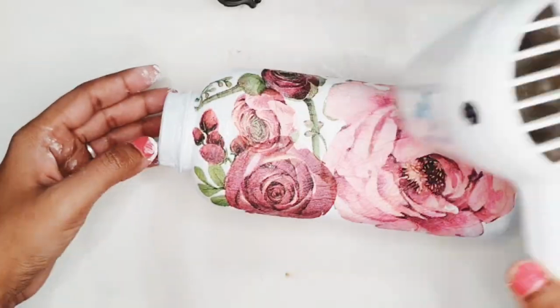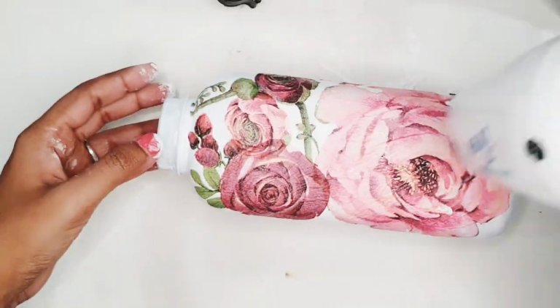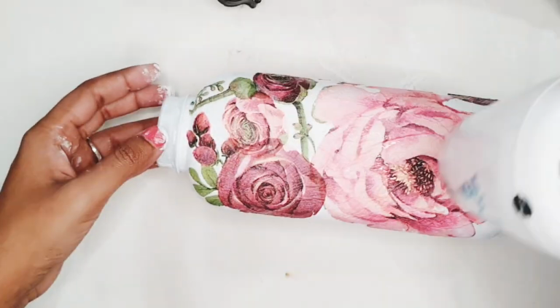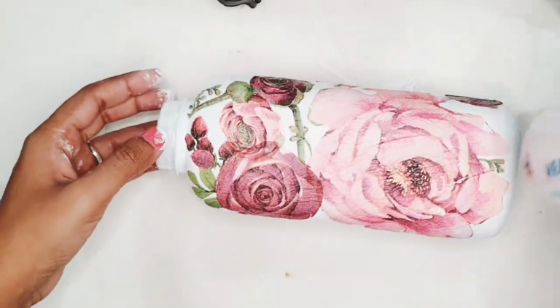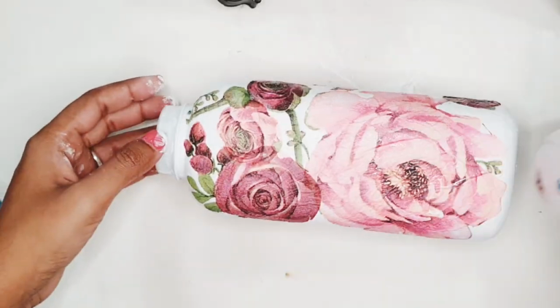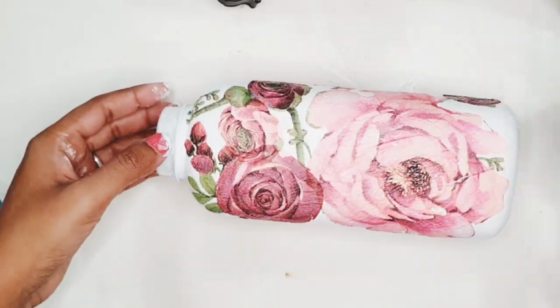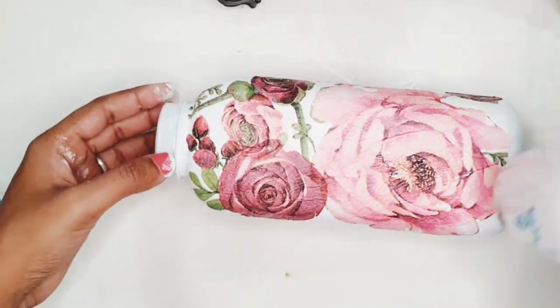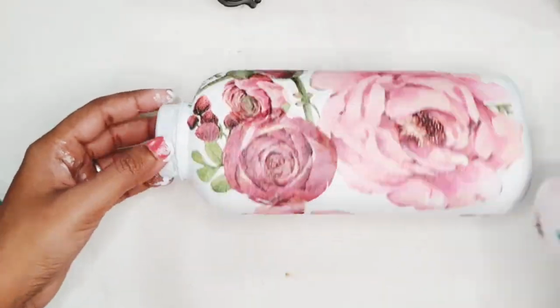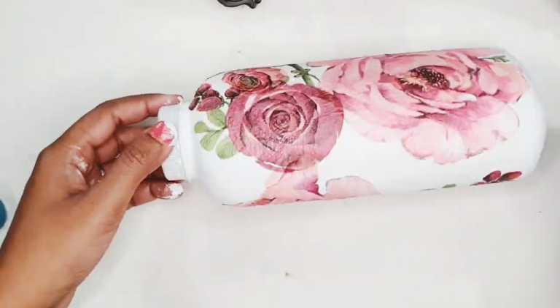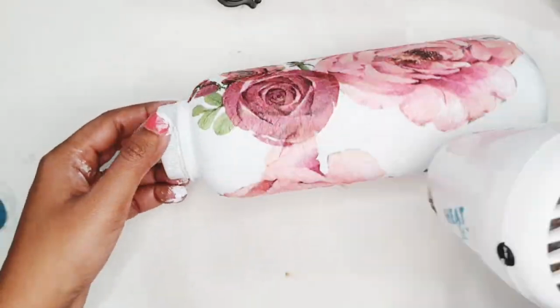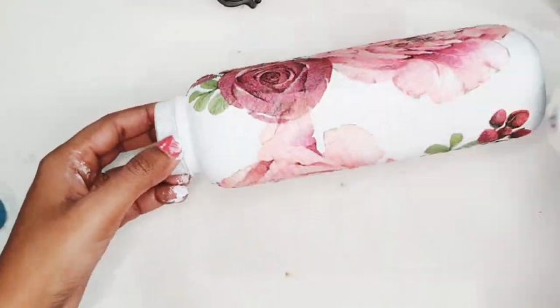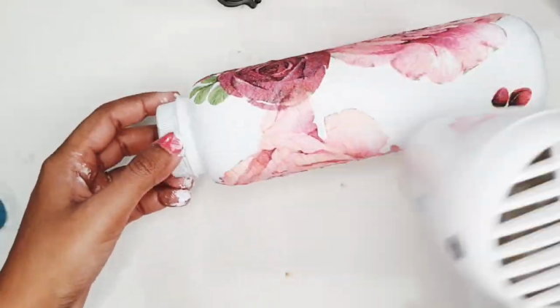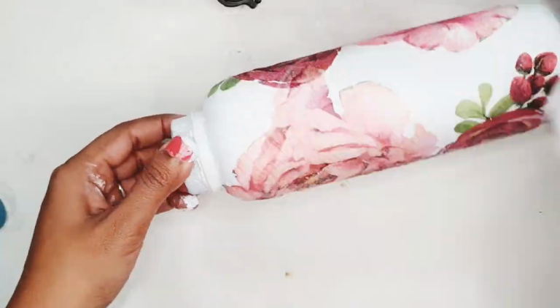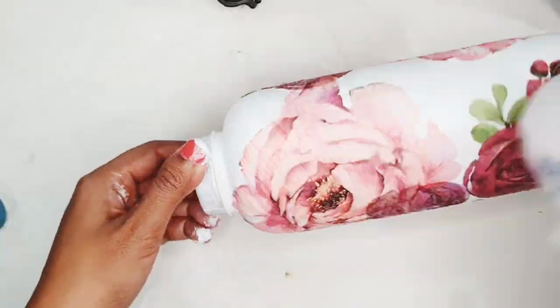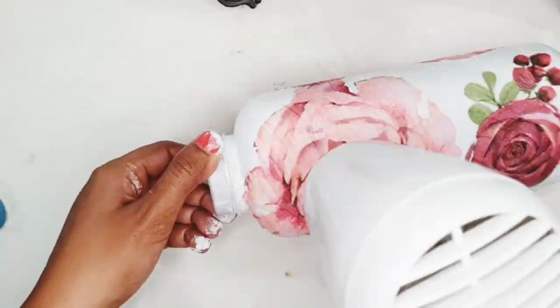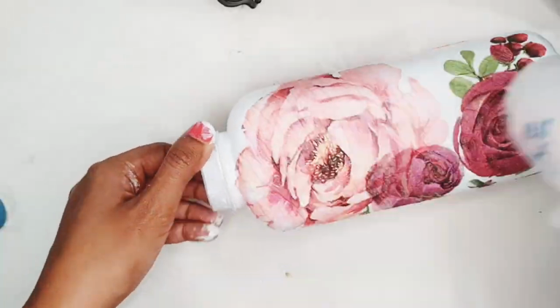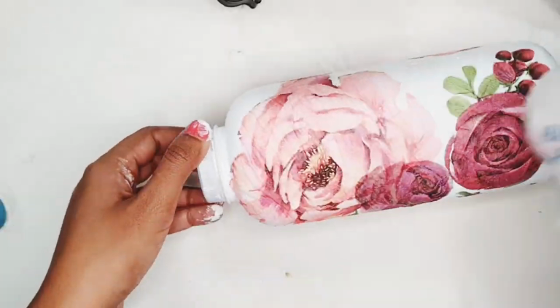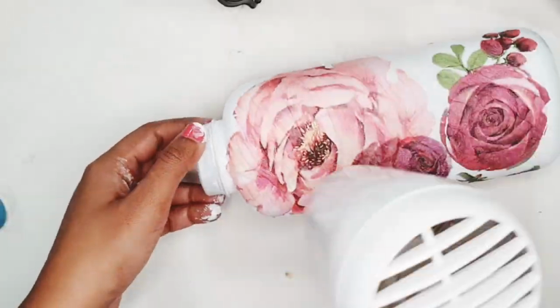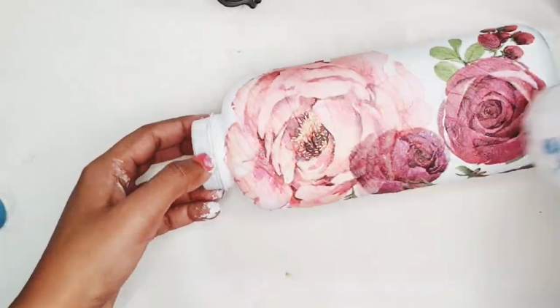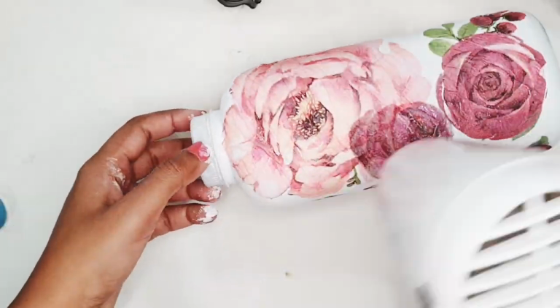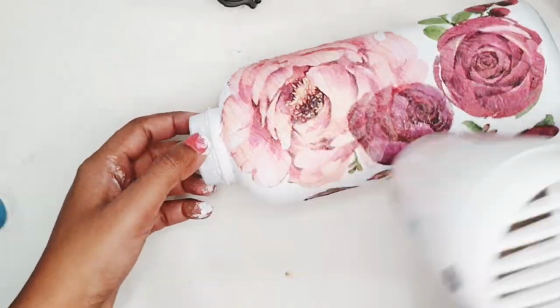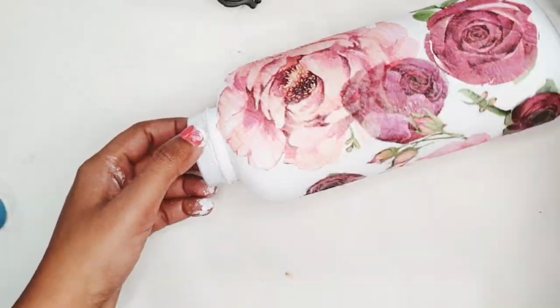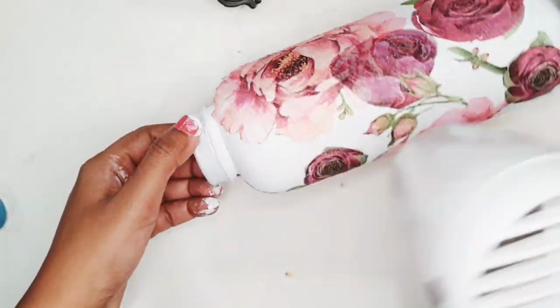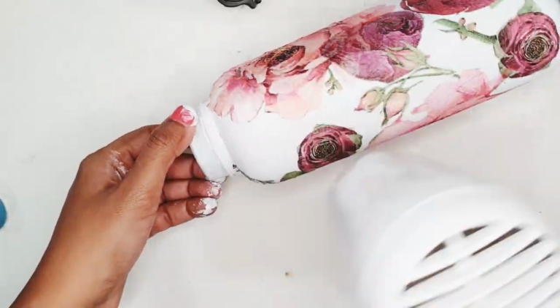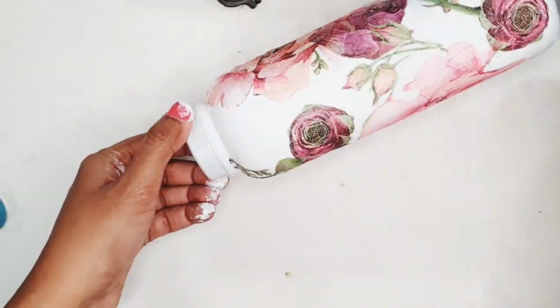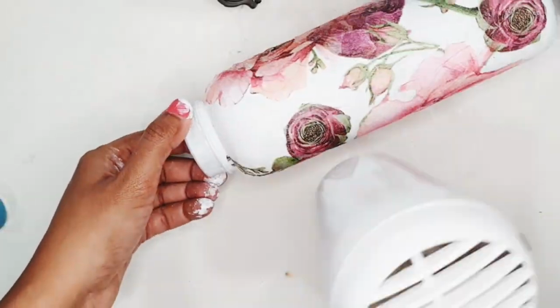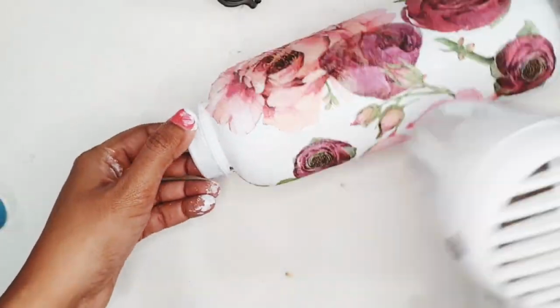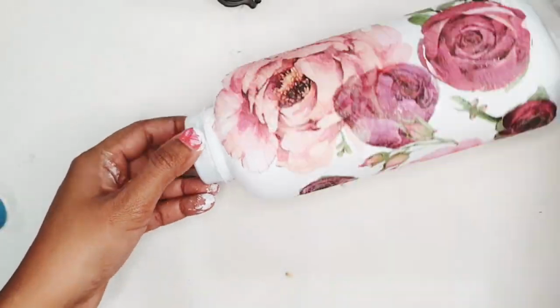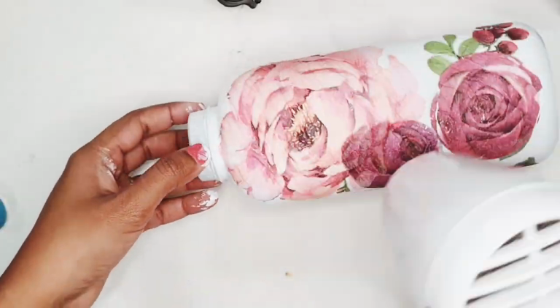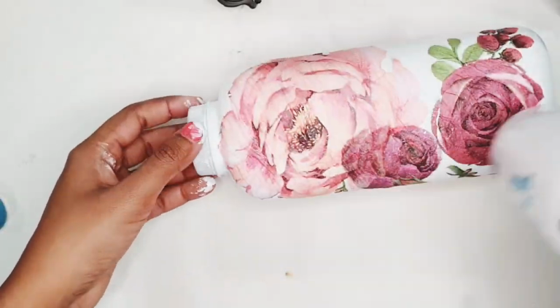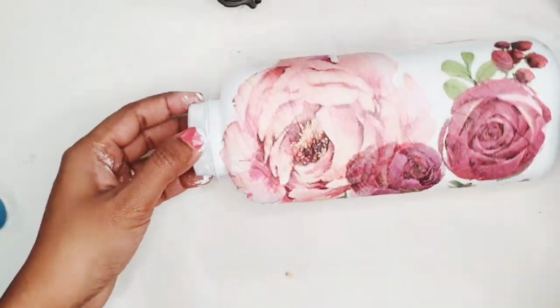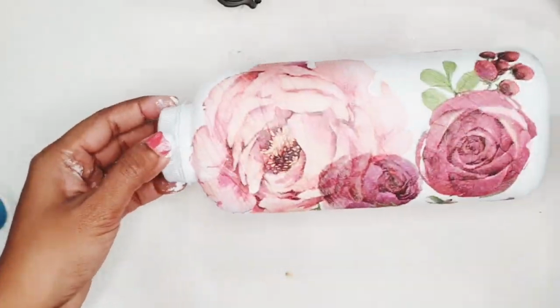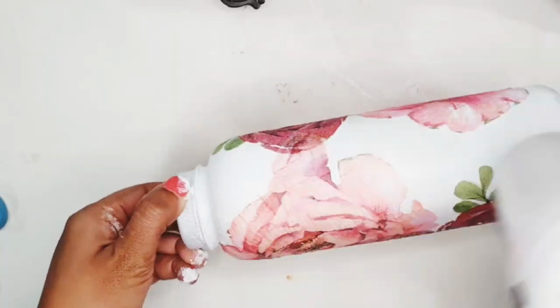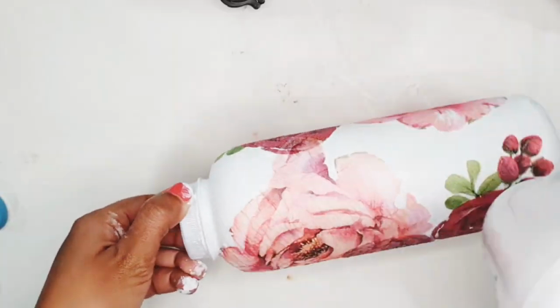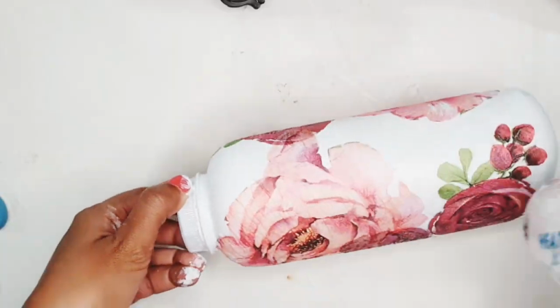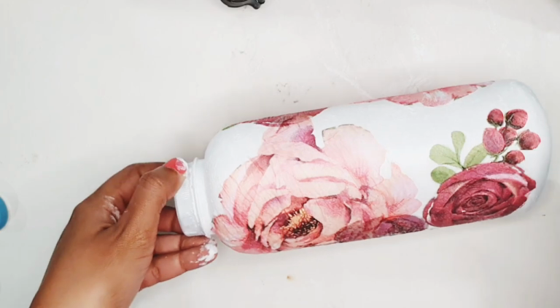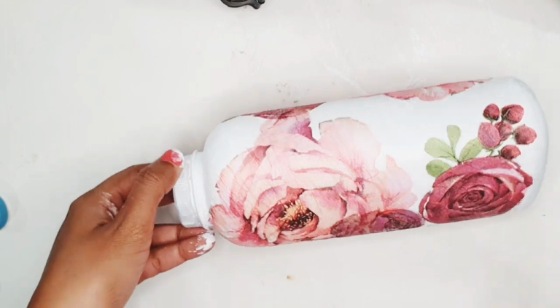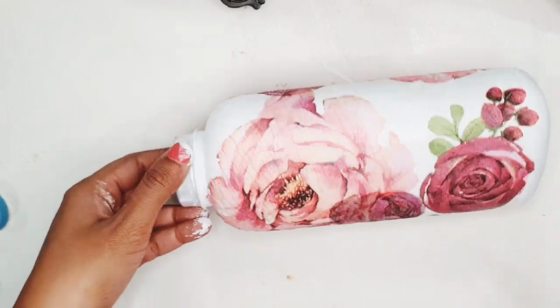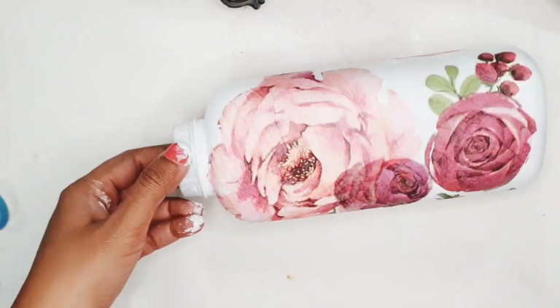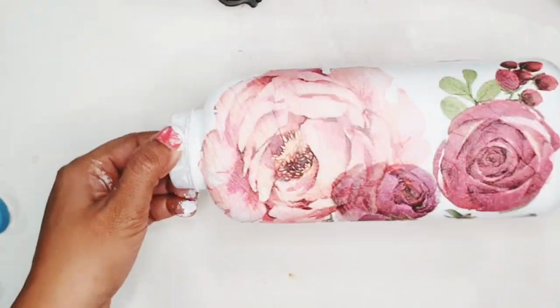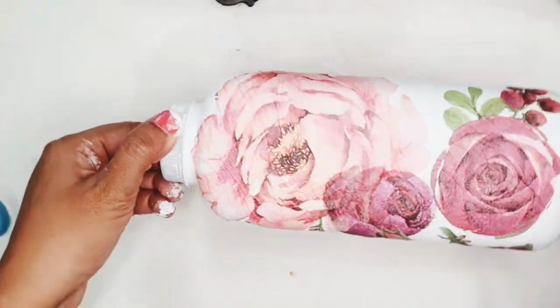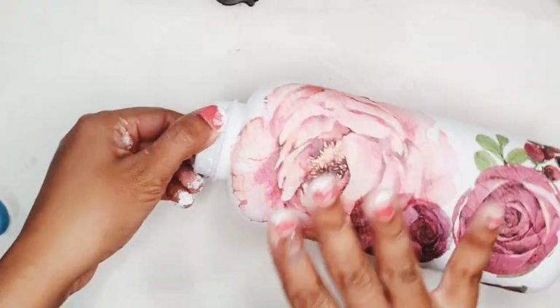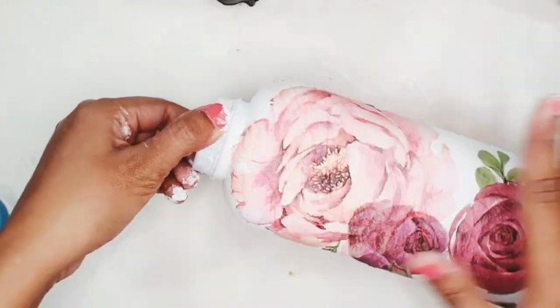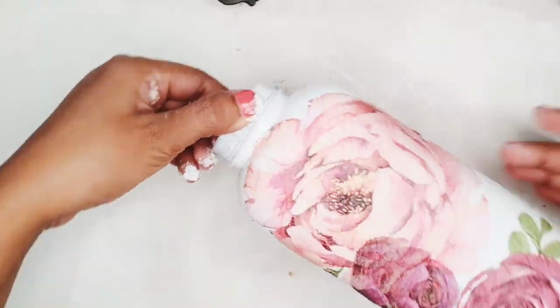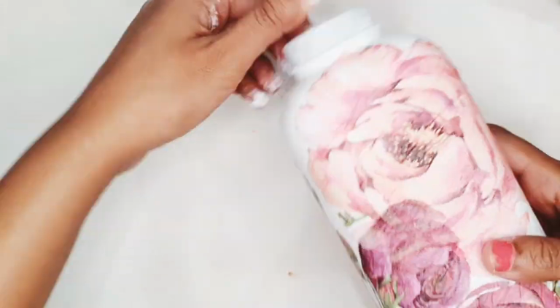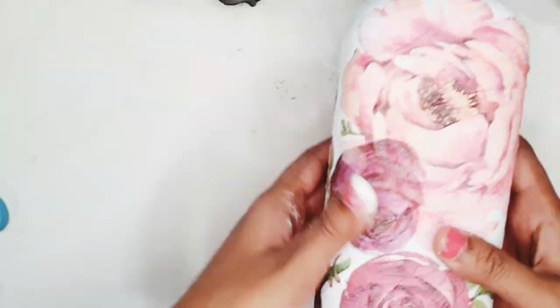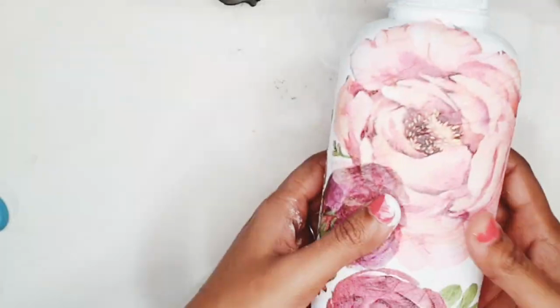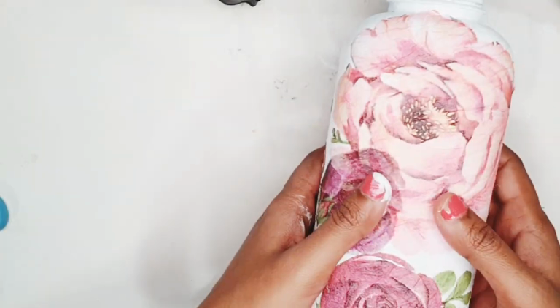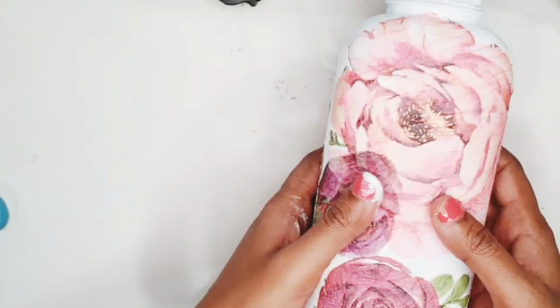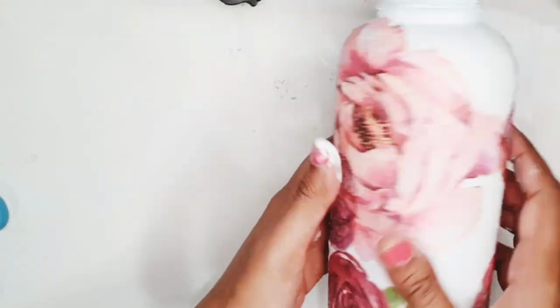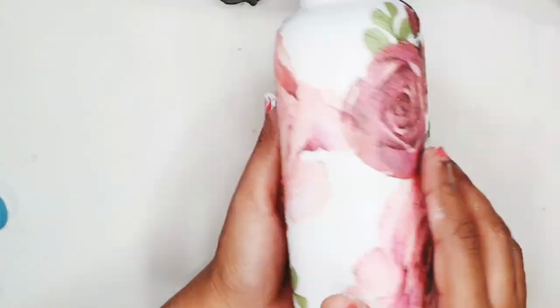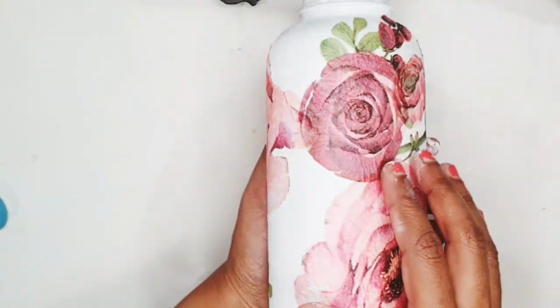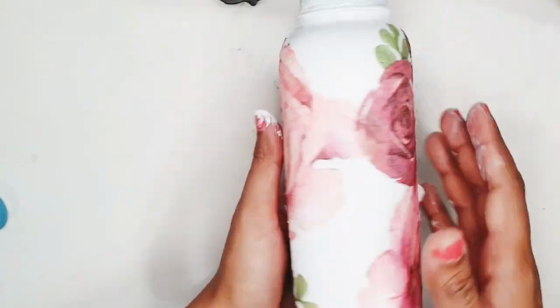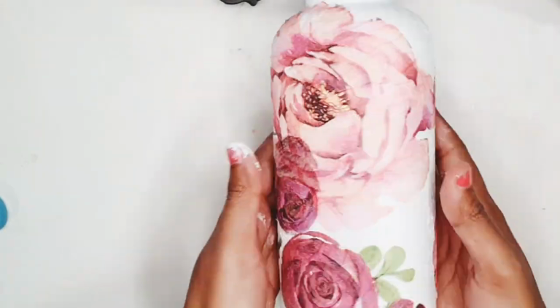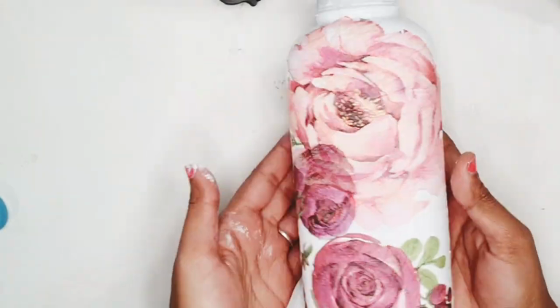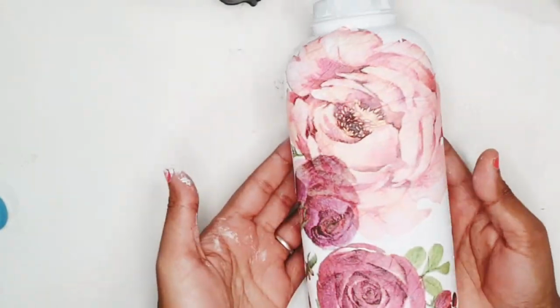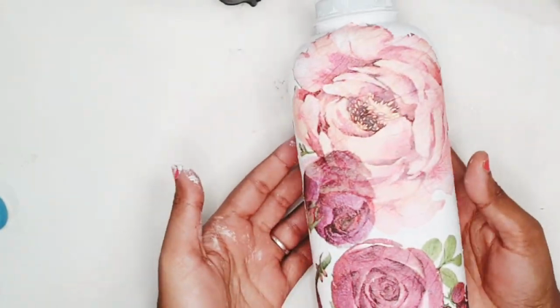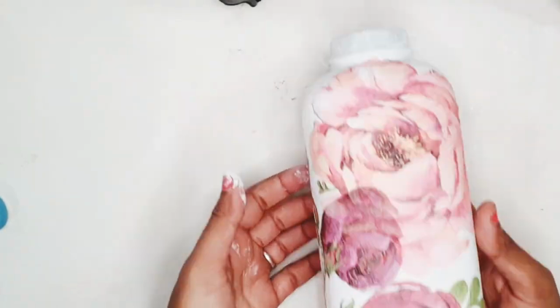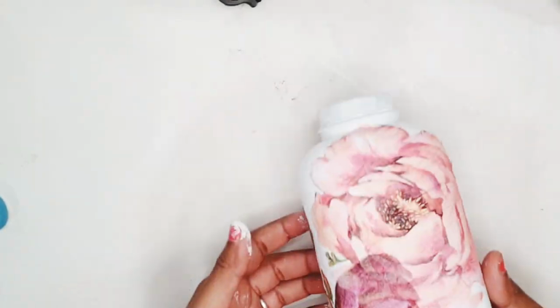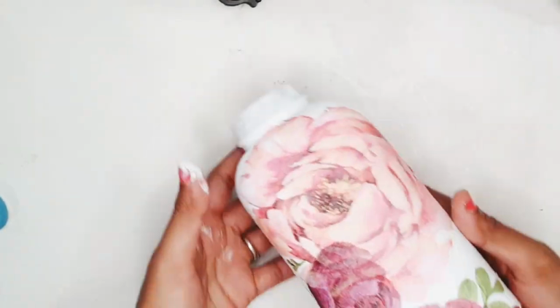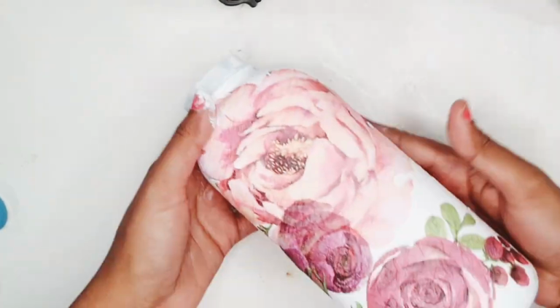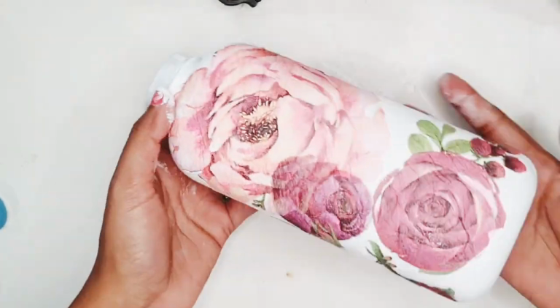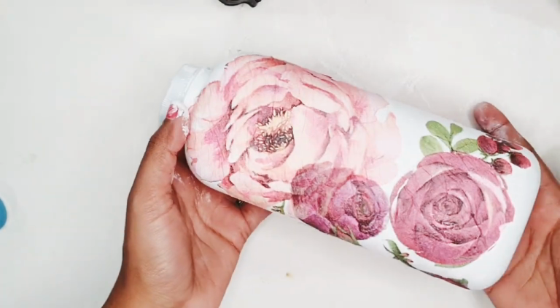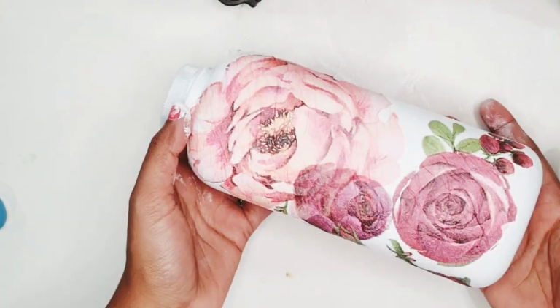I'm again using my heat gun to dry this bottle, and finally I'm going to seal all of this together using a spray varnish. I'm not going to show this step on the video as I'm going to spray it in a well-ventilated area.